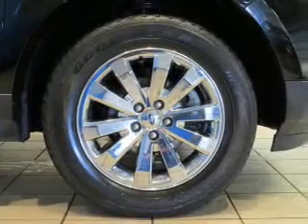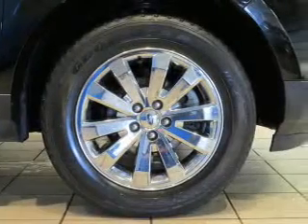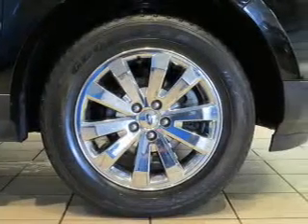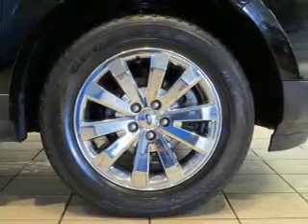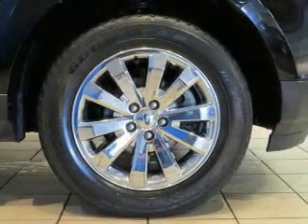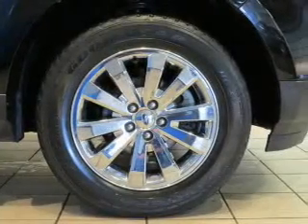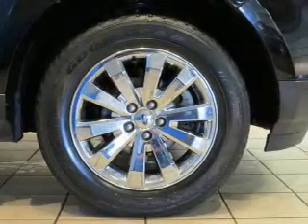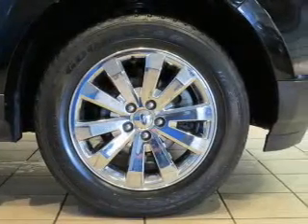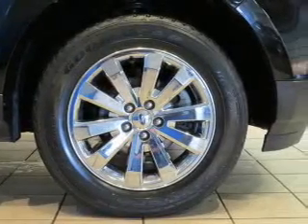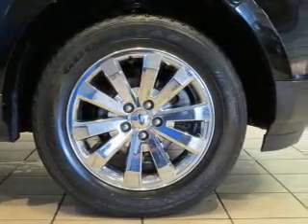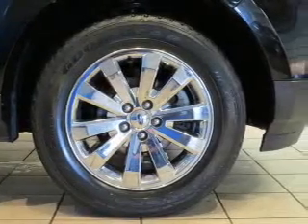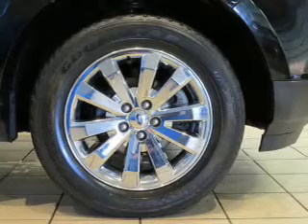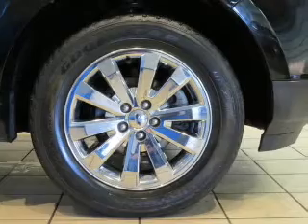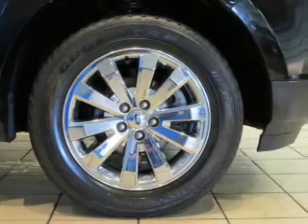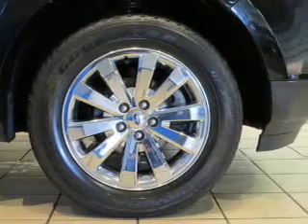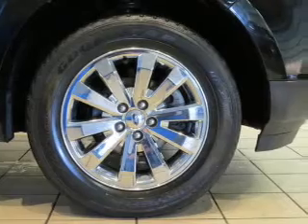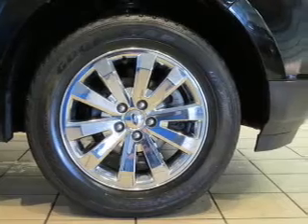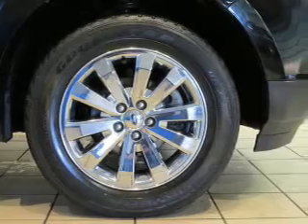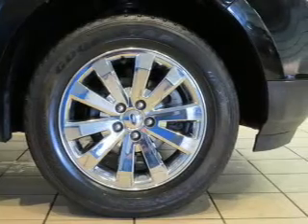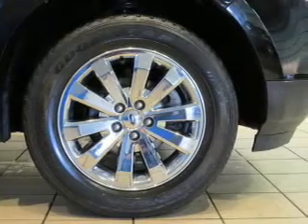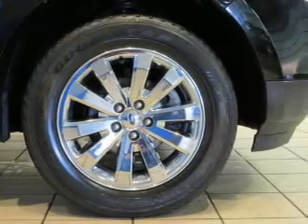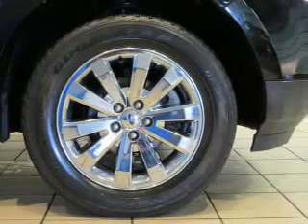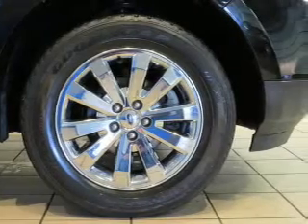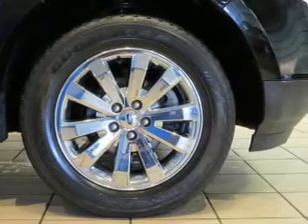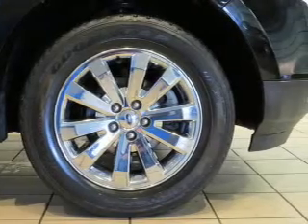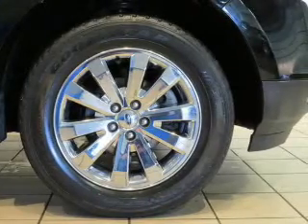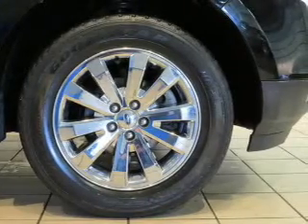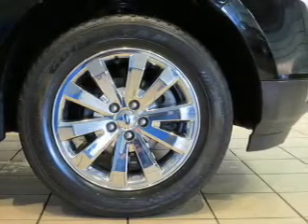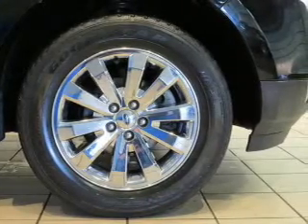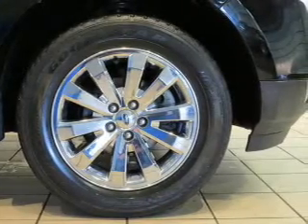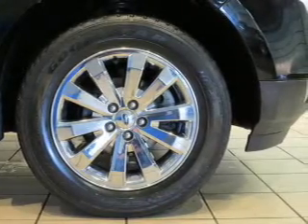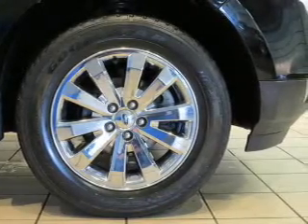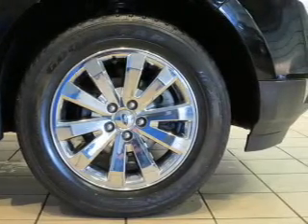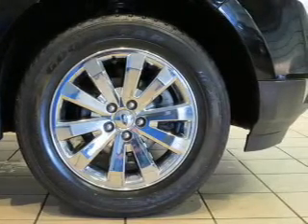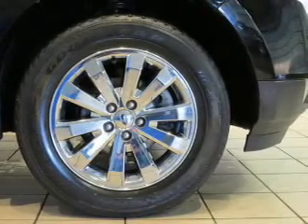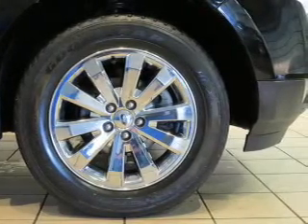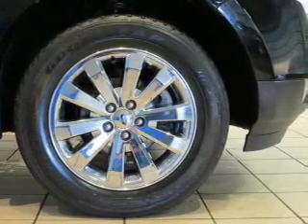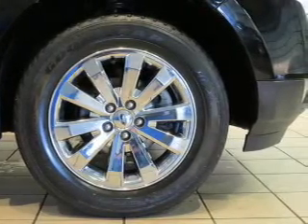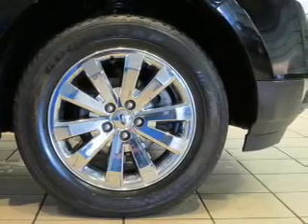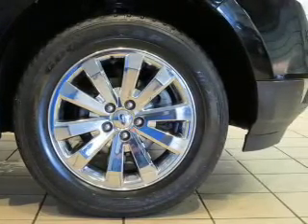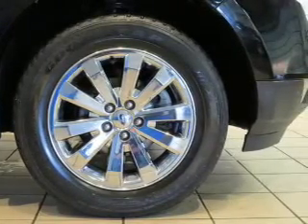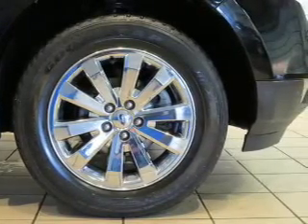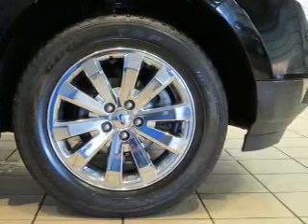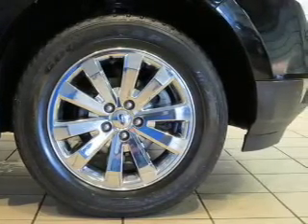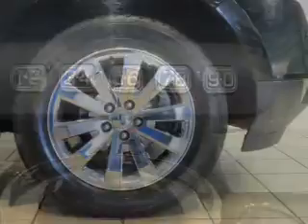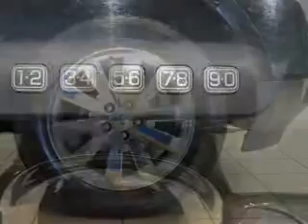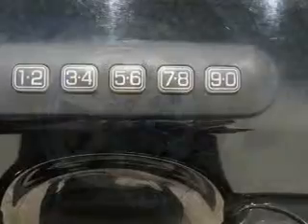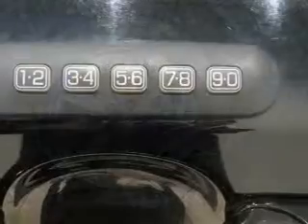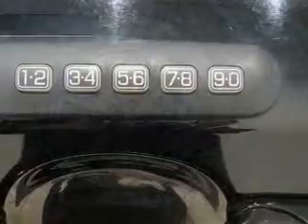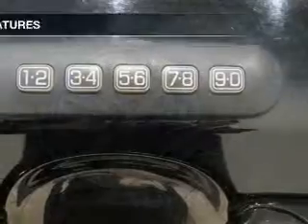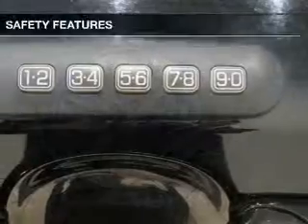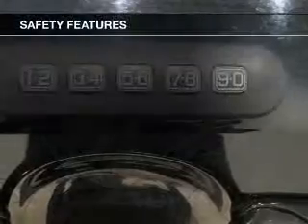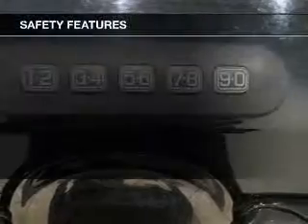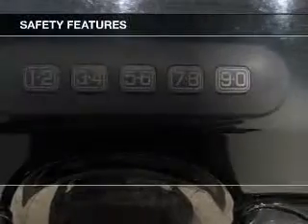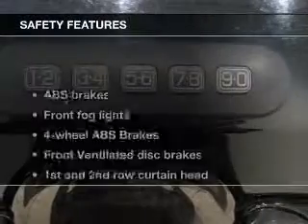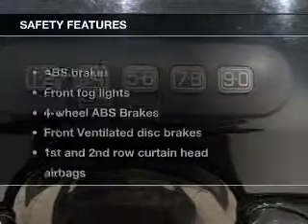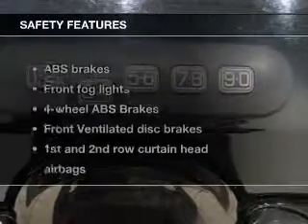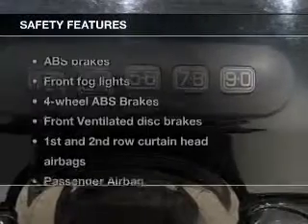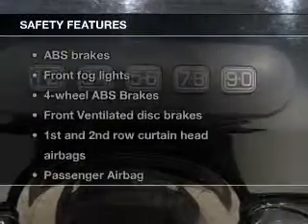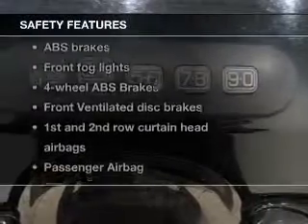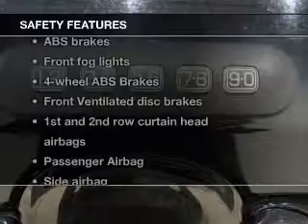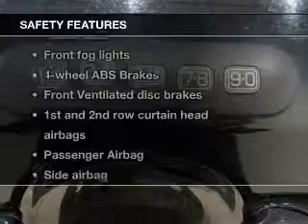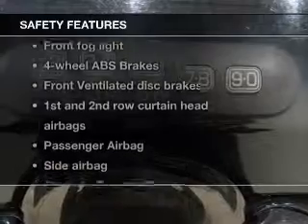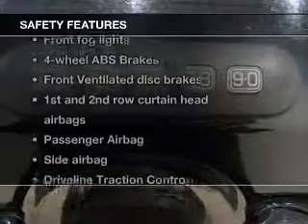An AM-FM stereo with multi-disc CD changer, satellite radio, and power mirrors.